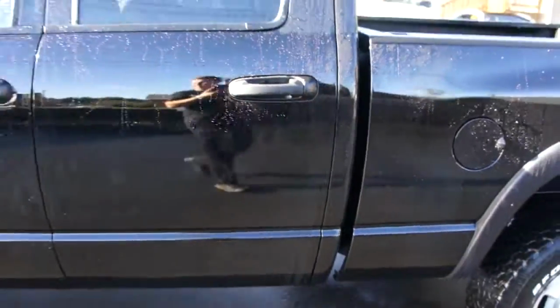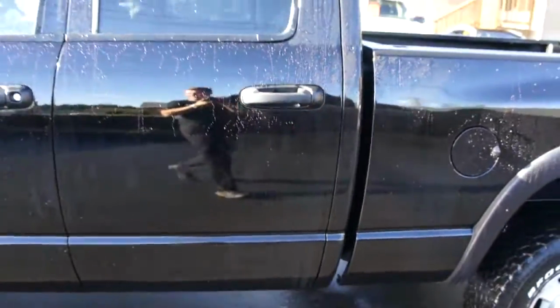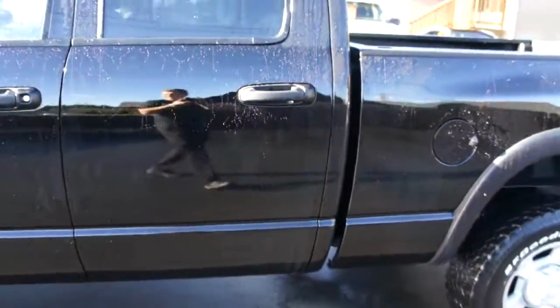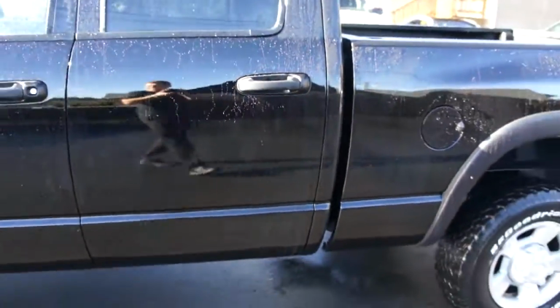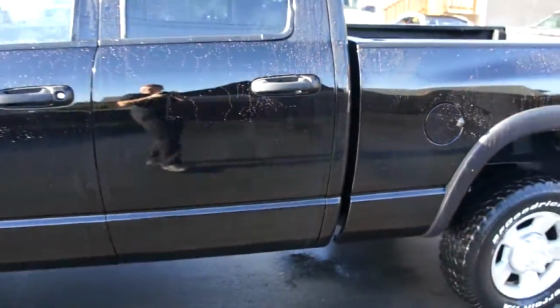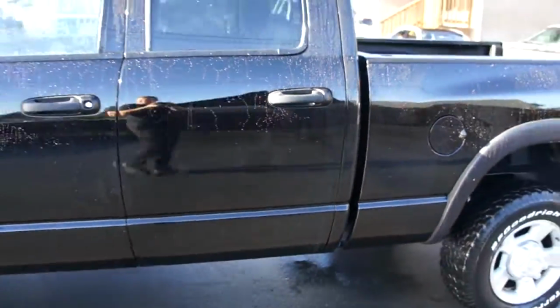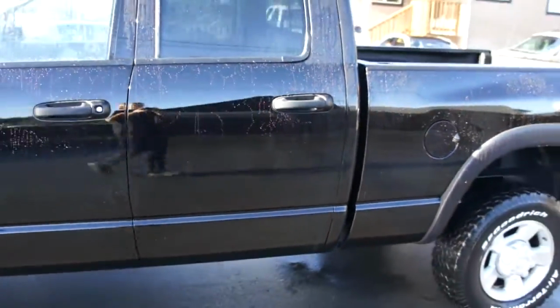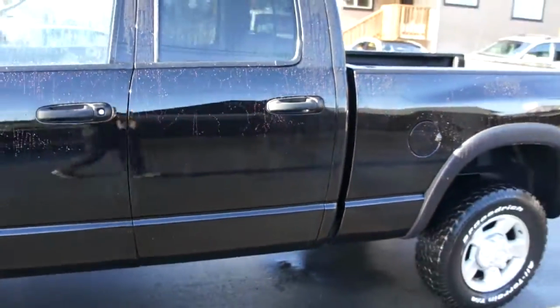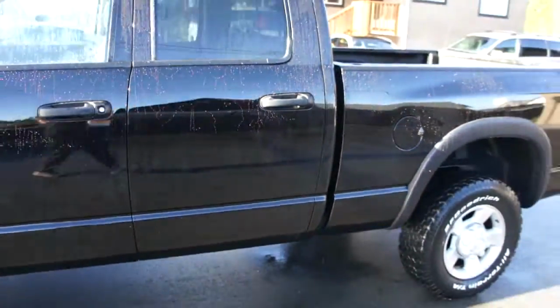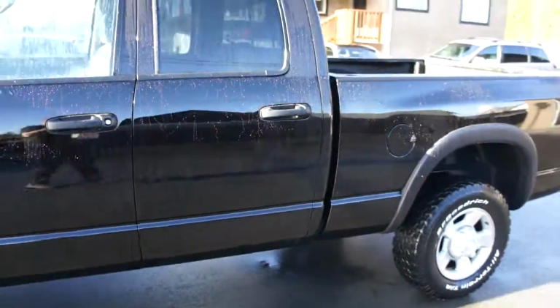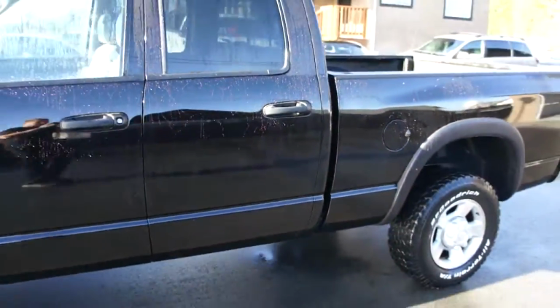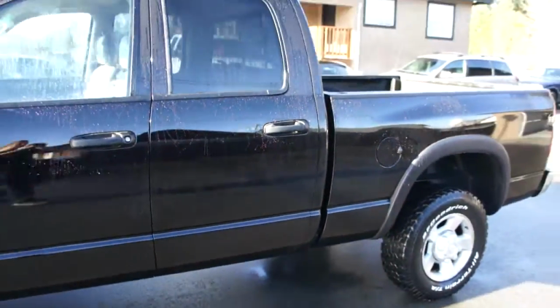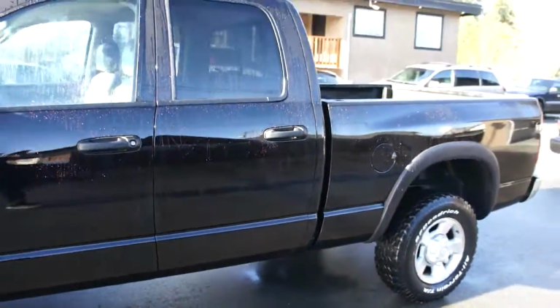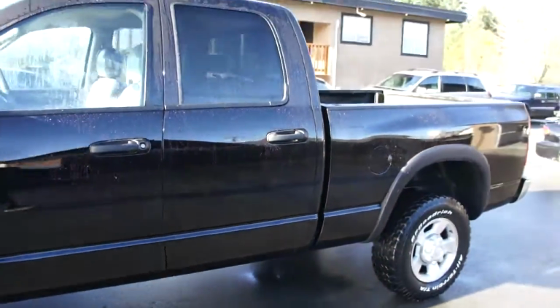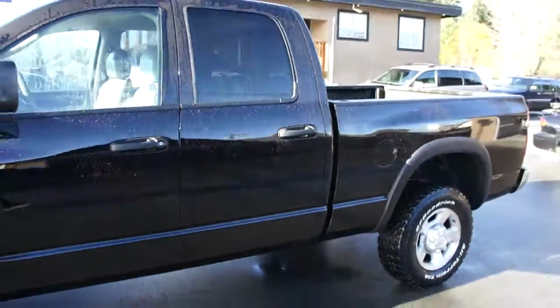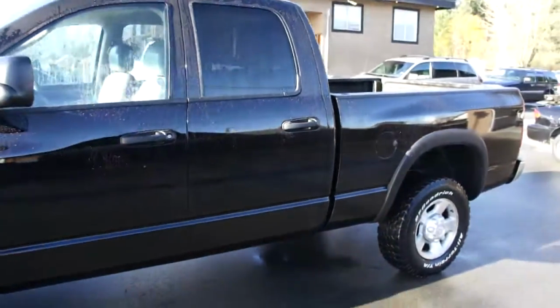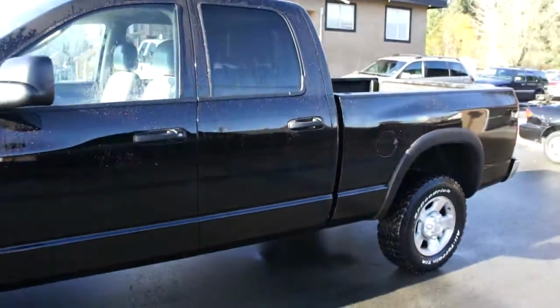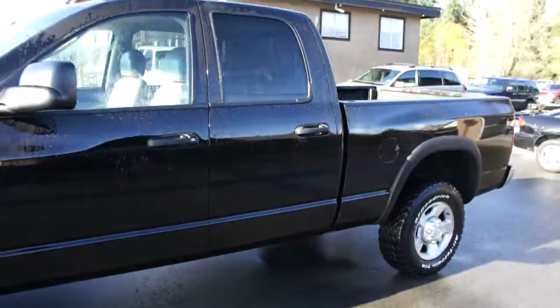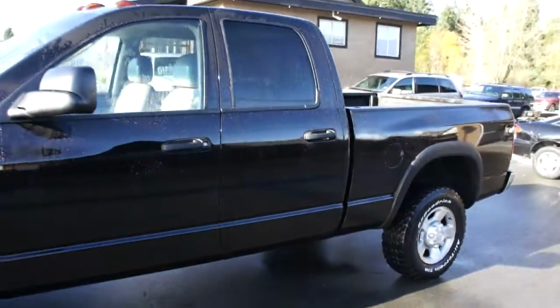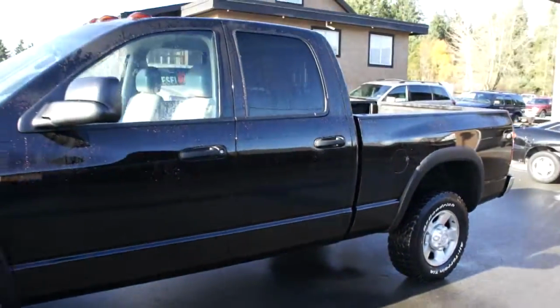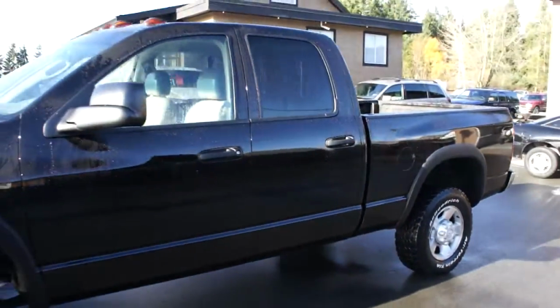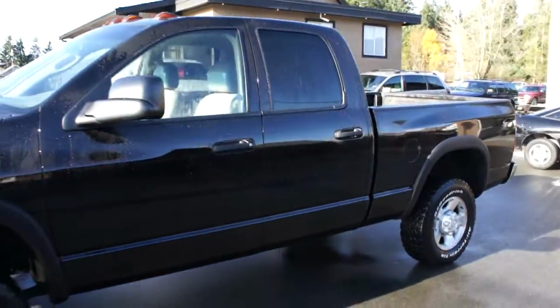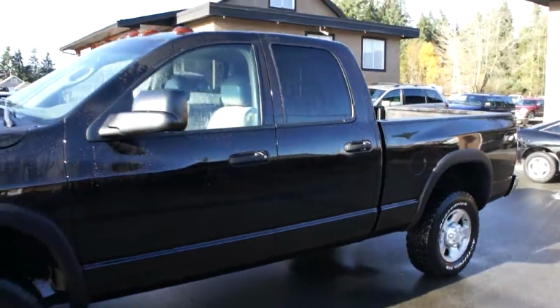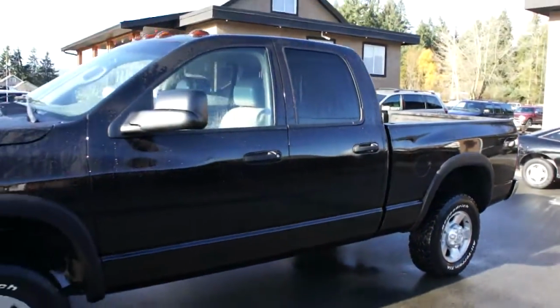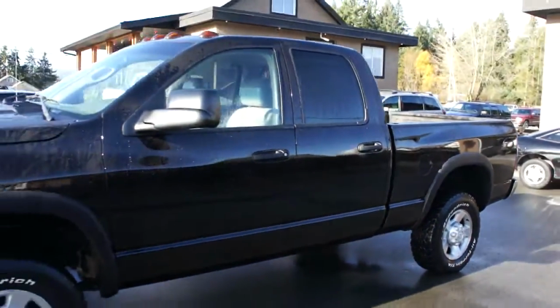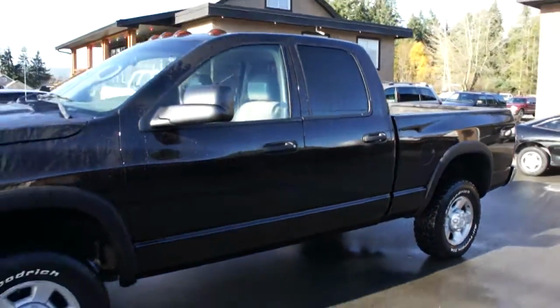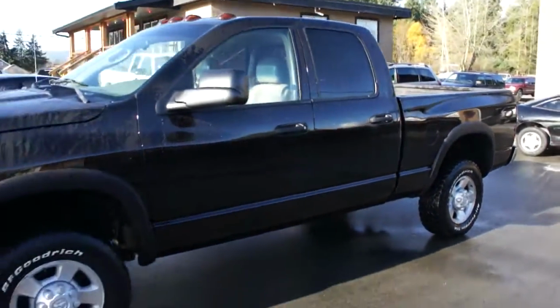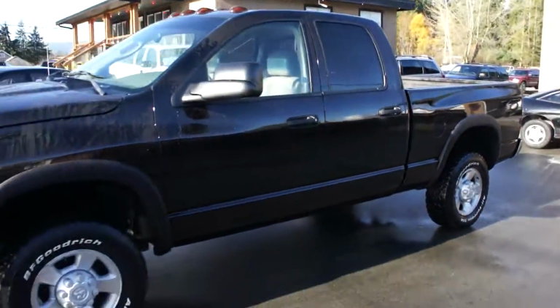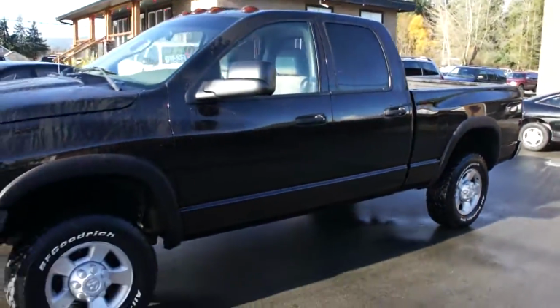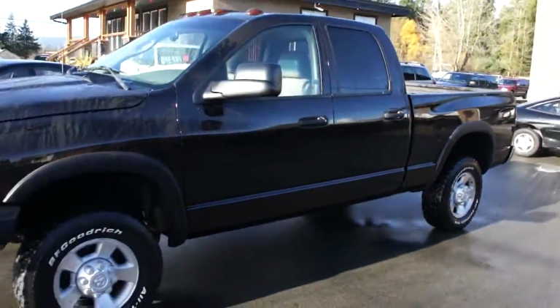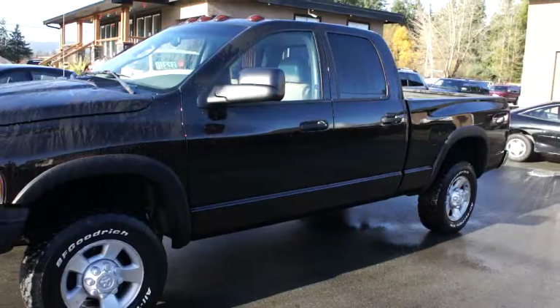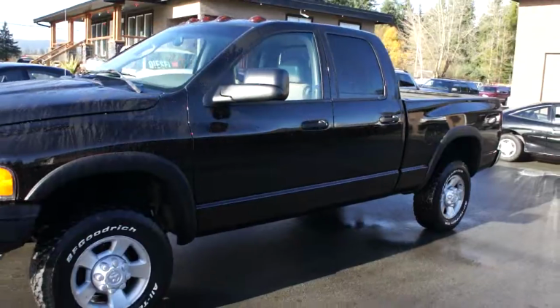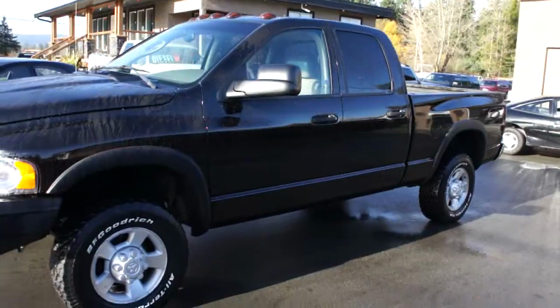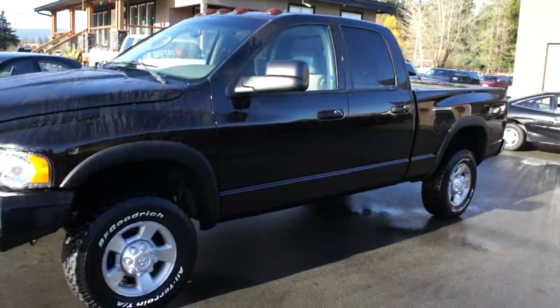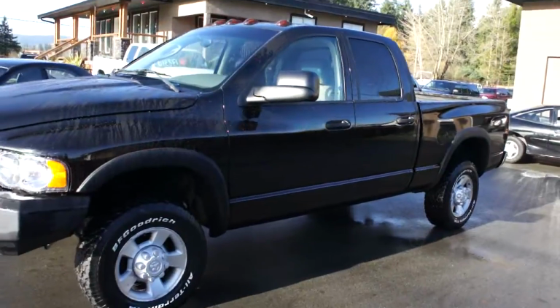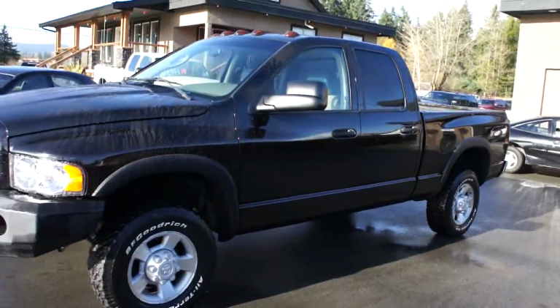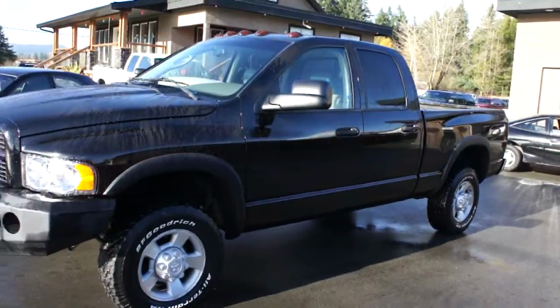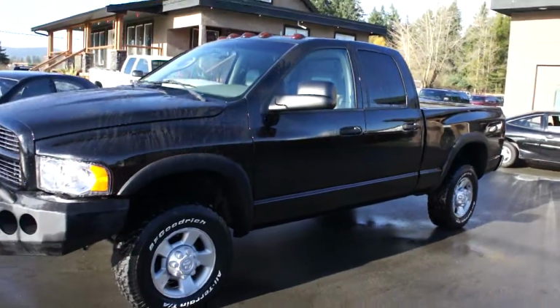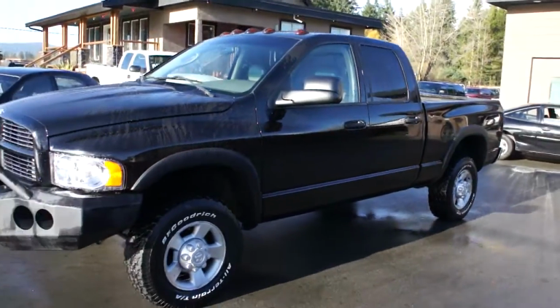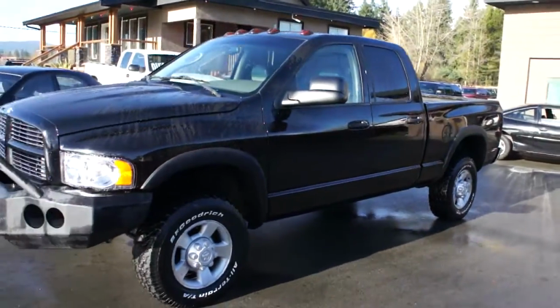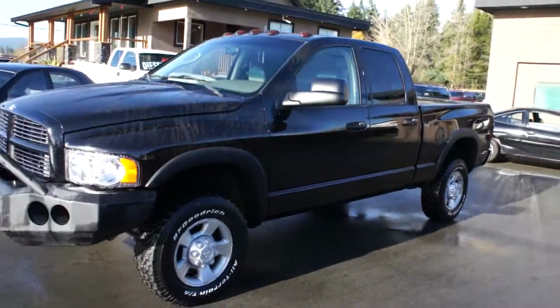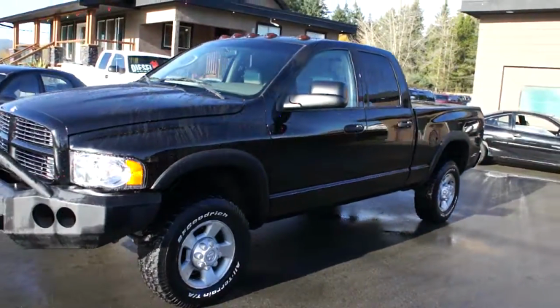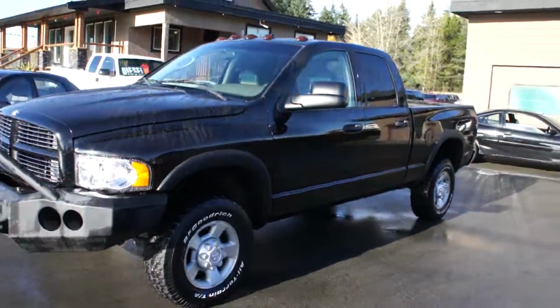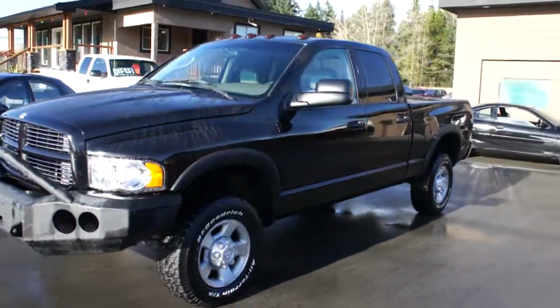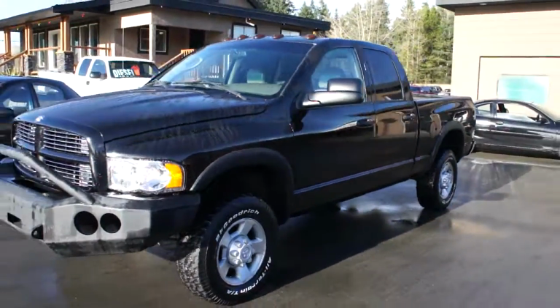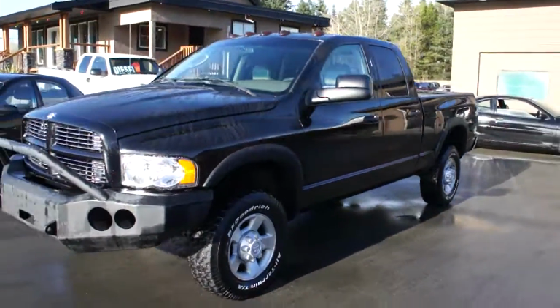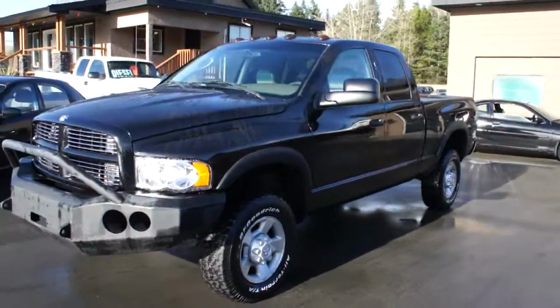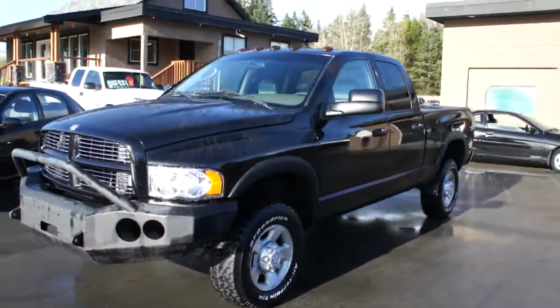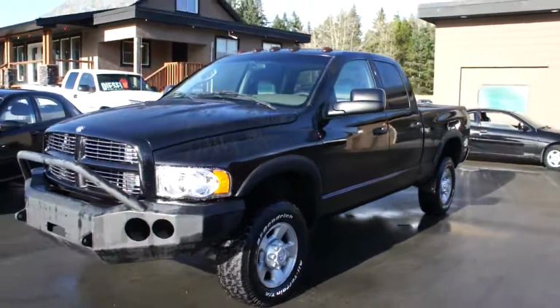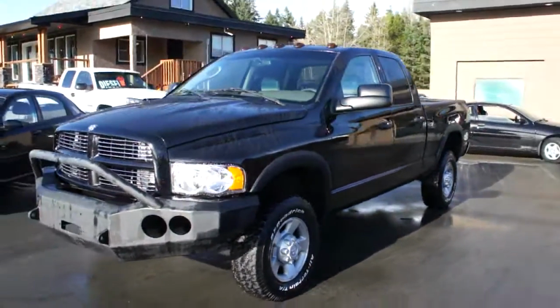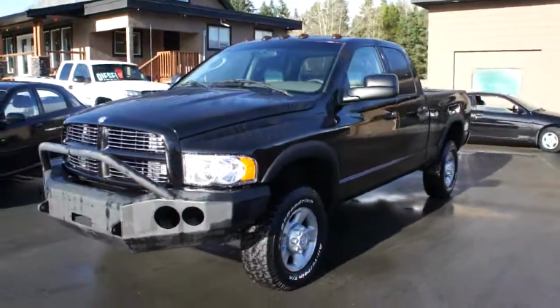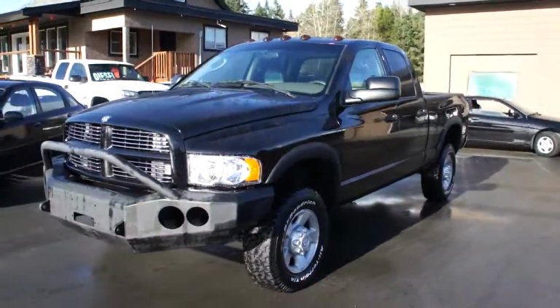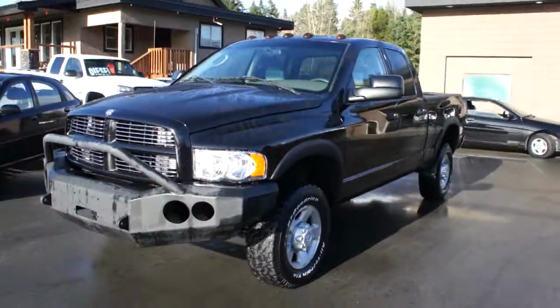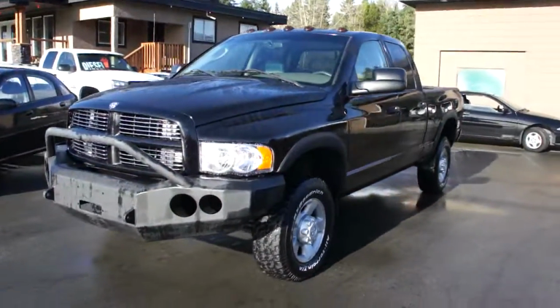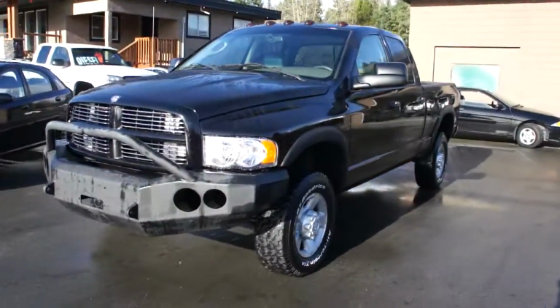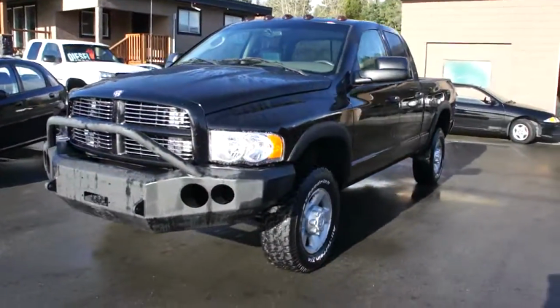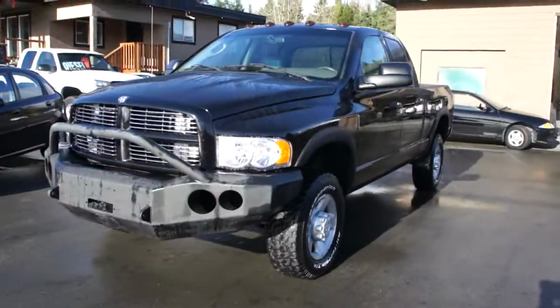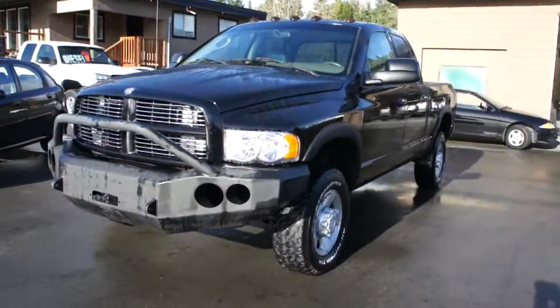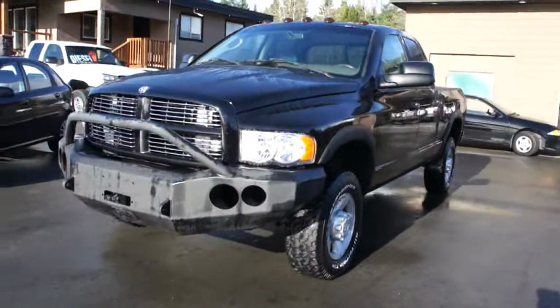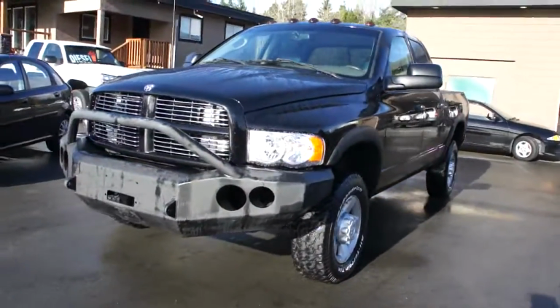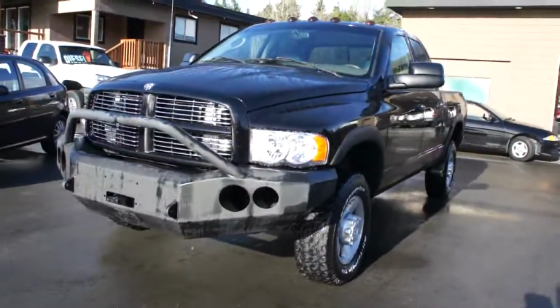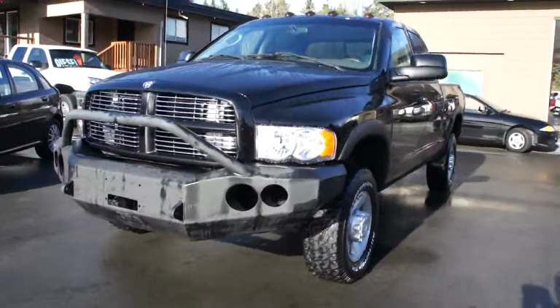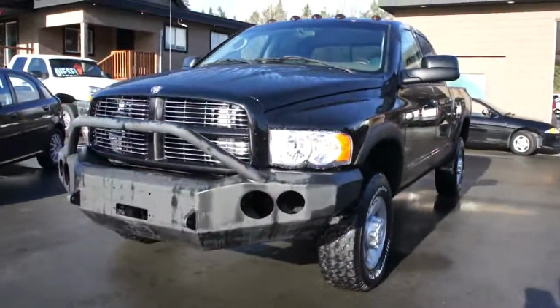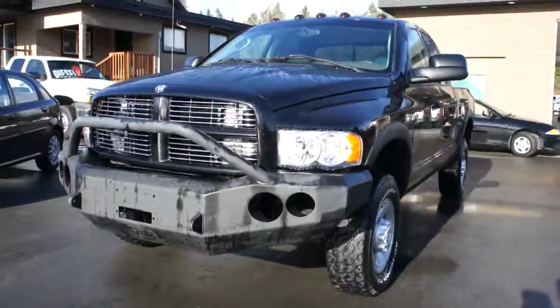You can view this Dodge Cummins diesel at Kohler Bloomberg Motors at 3537 Couch and Lake Road in Duncan.